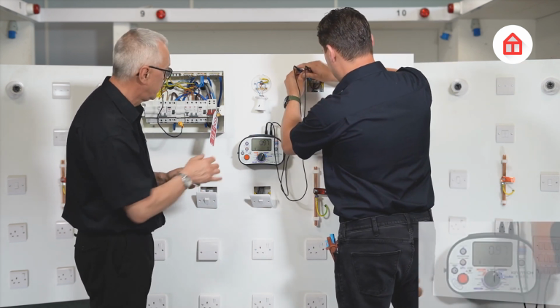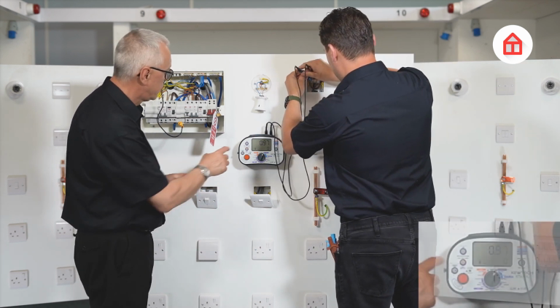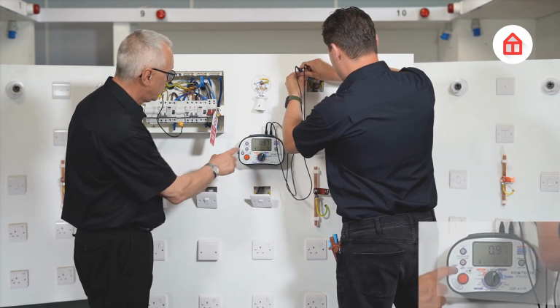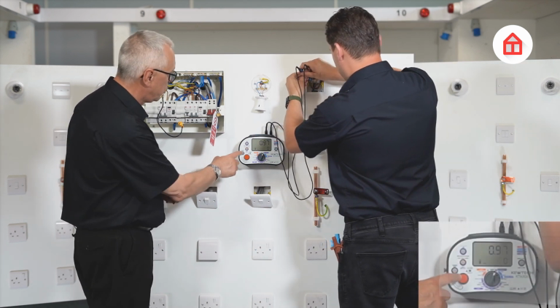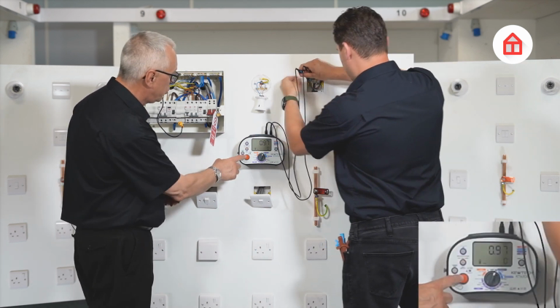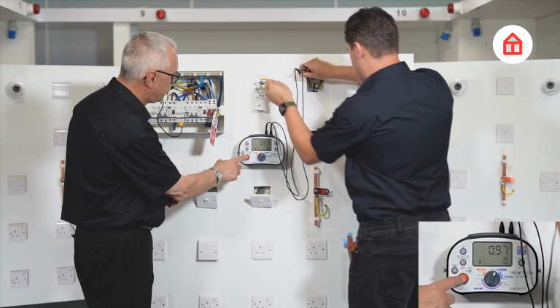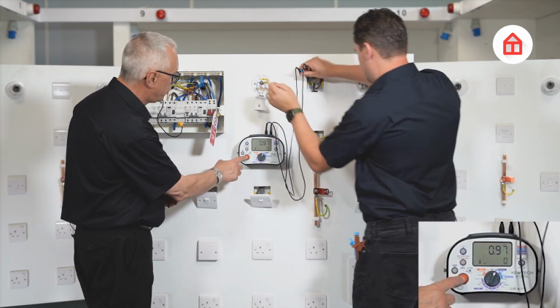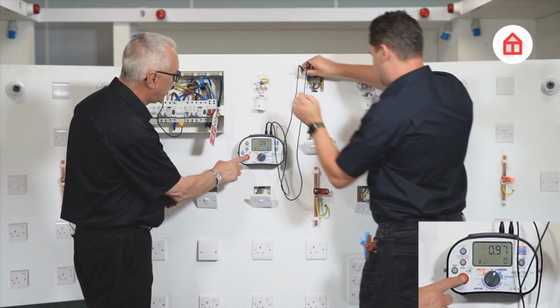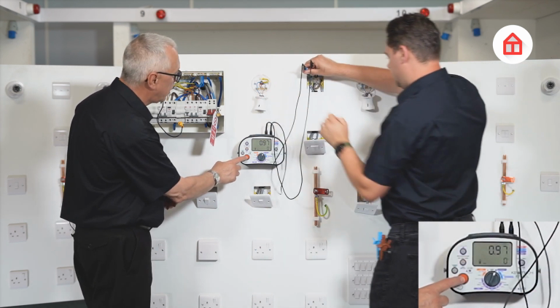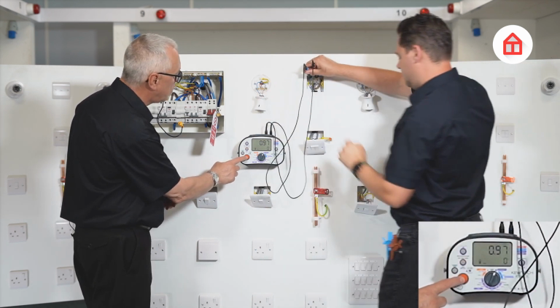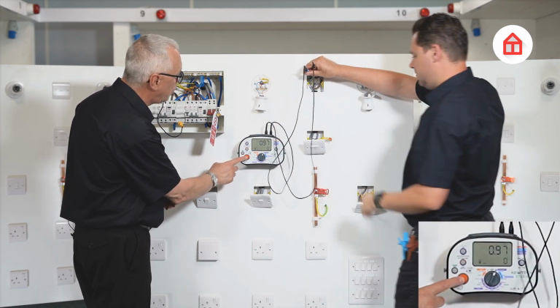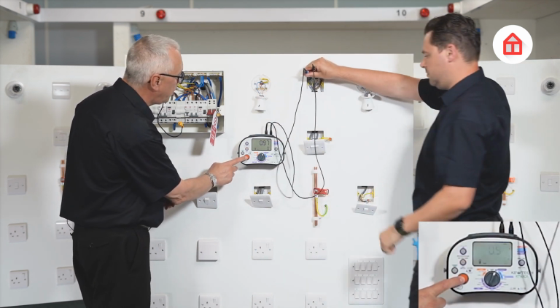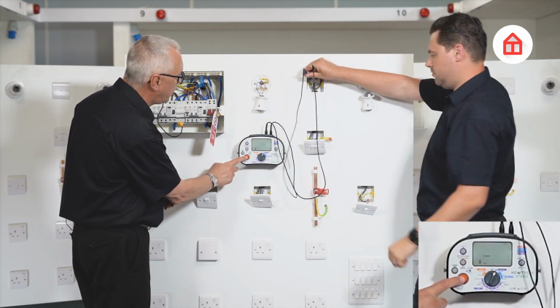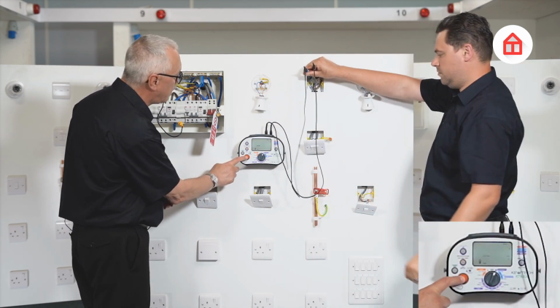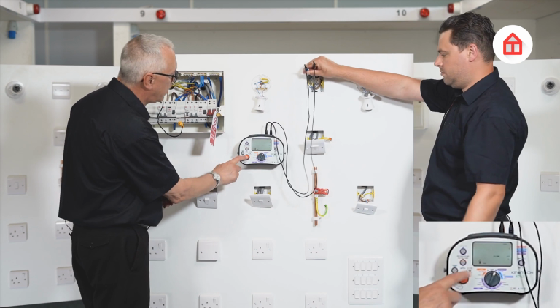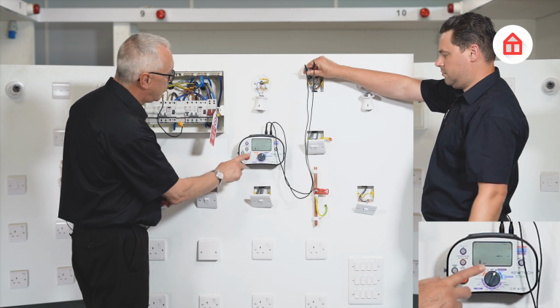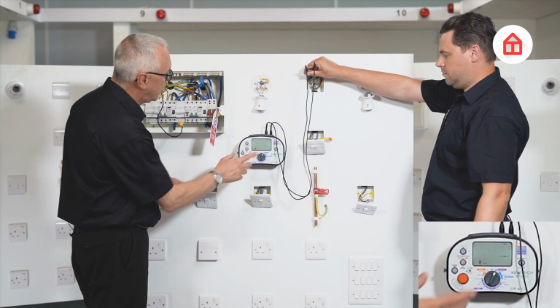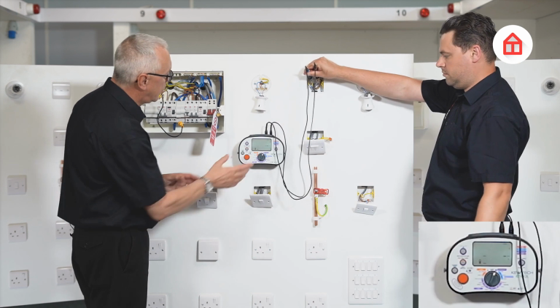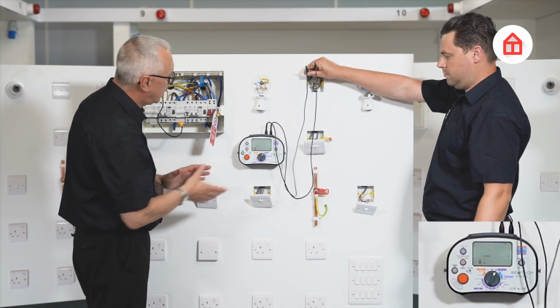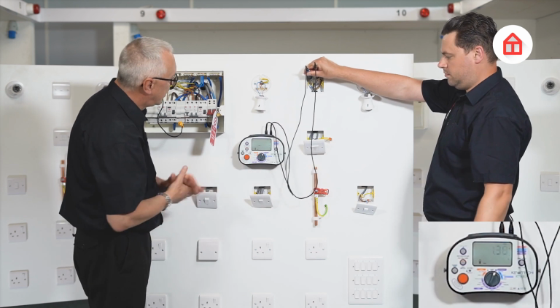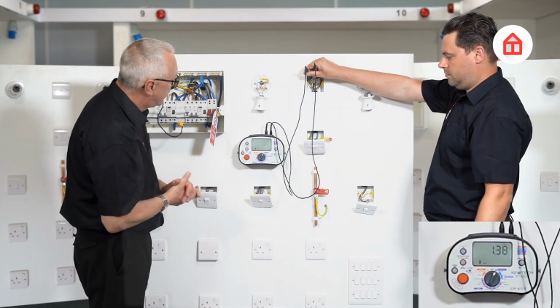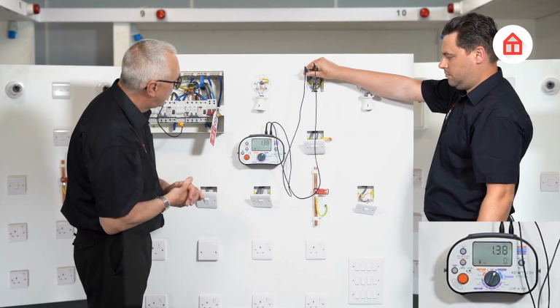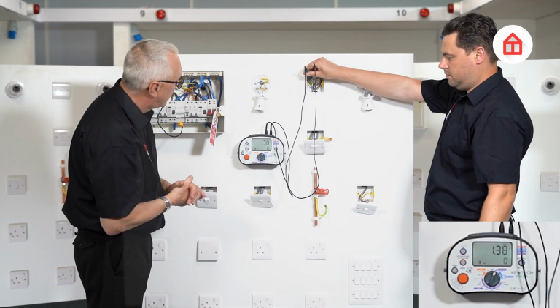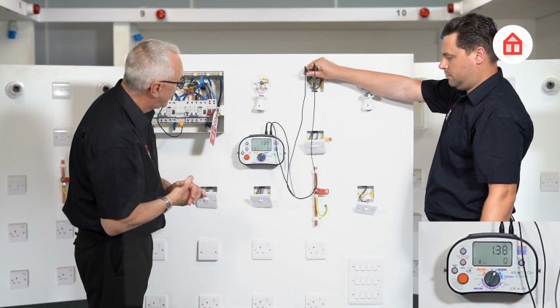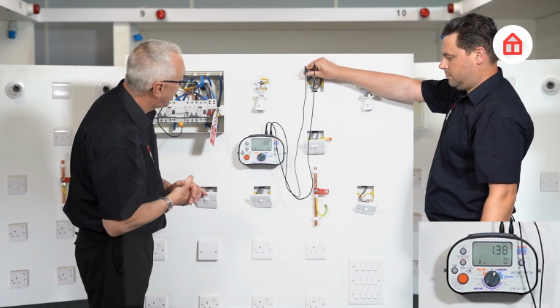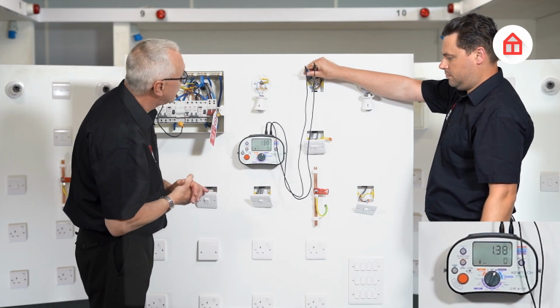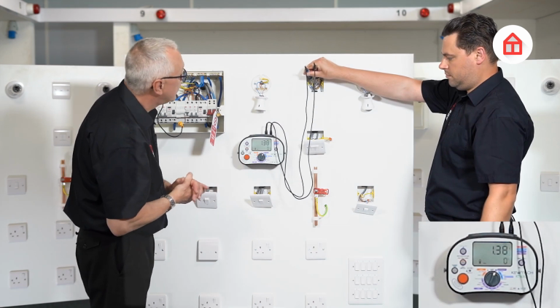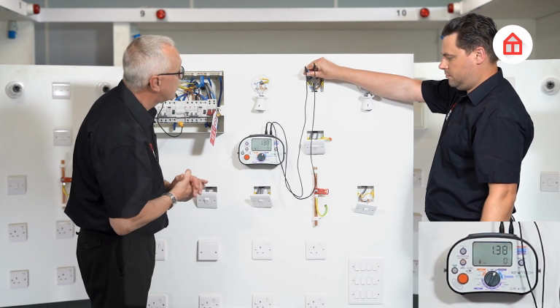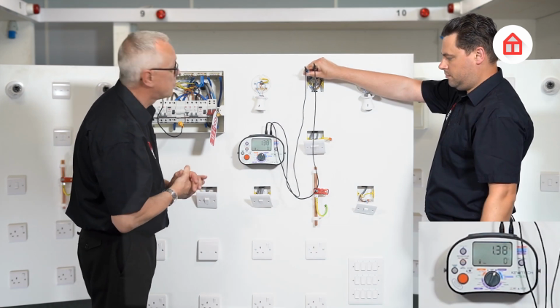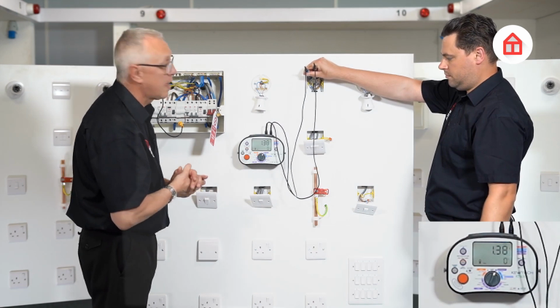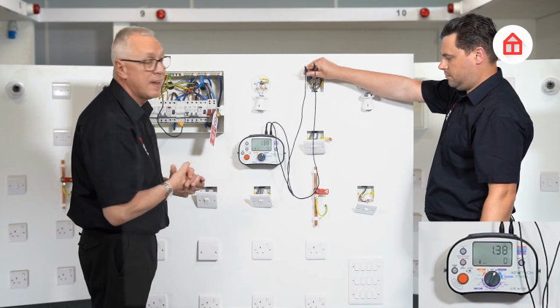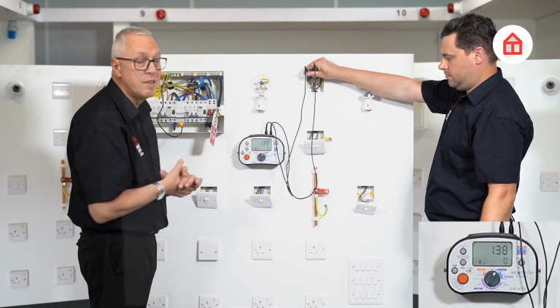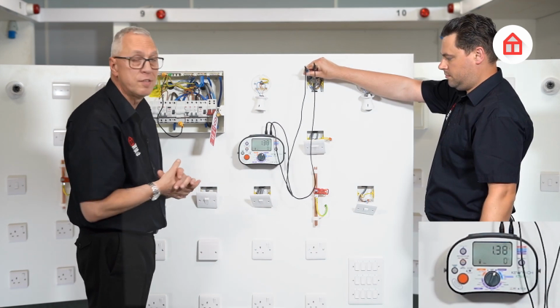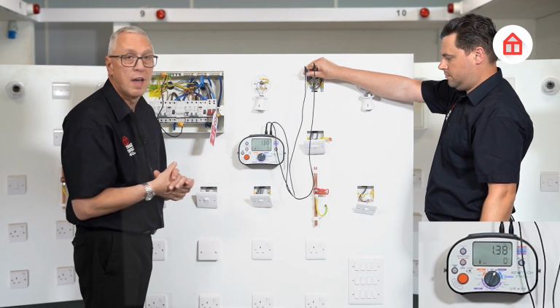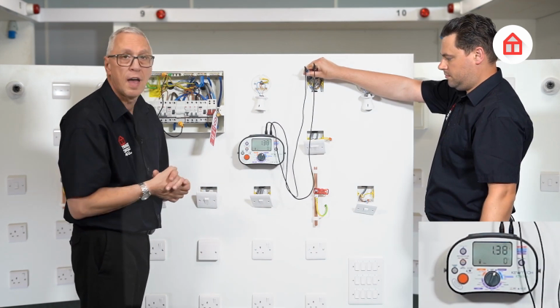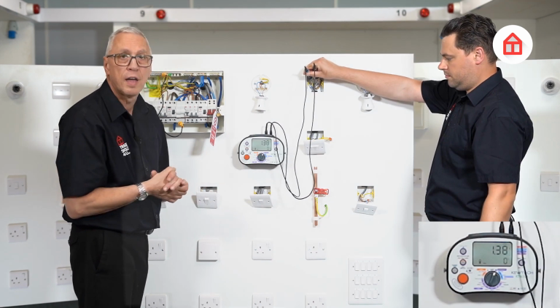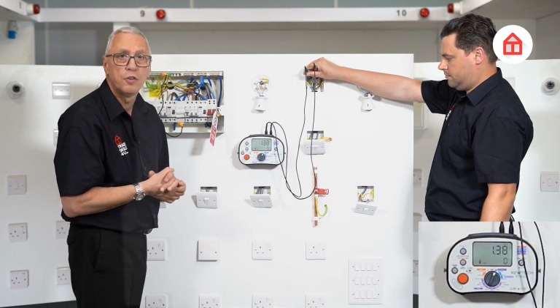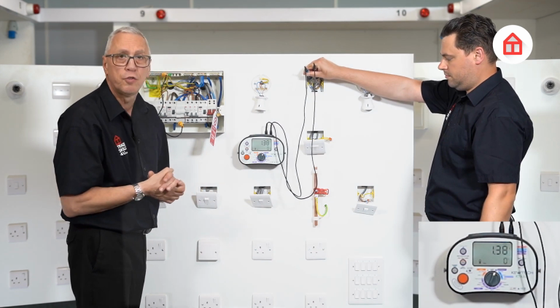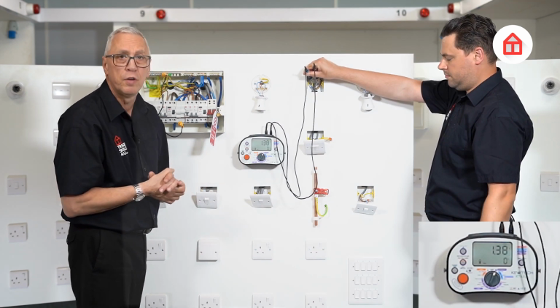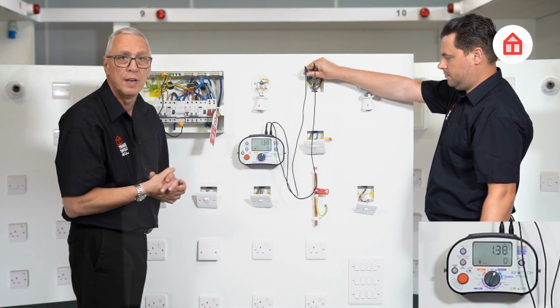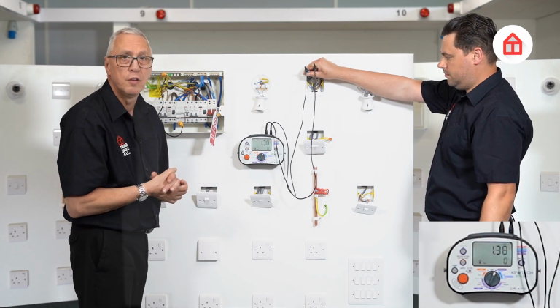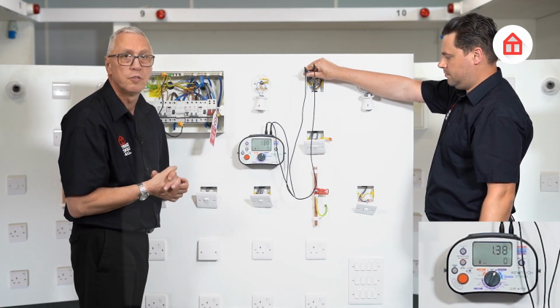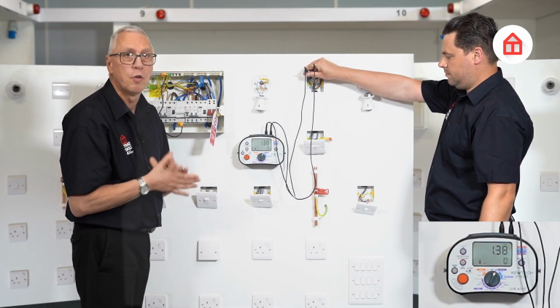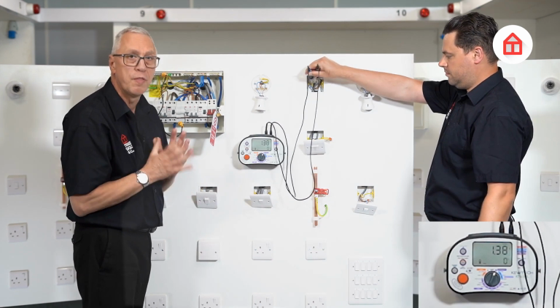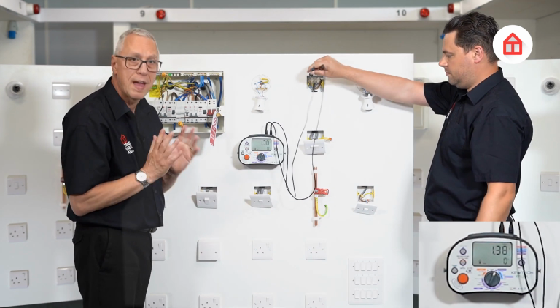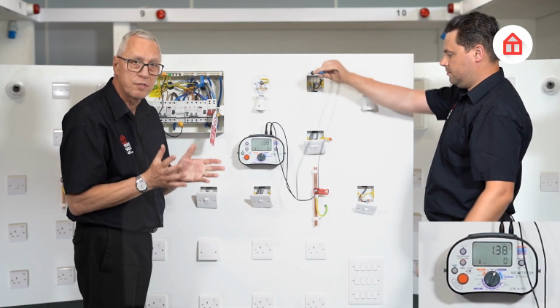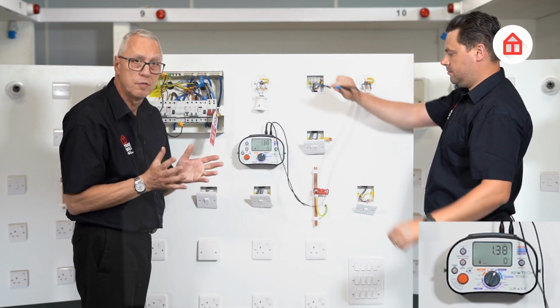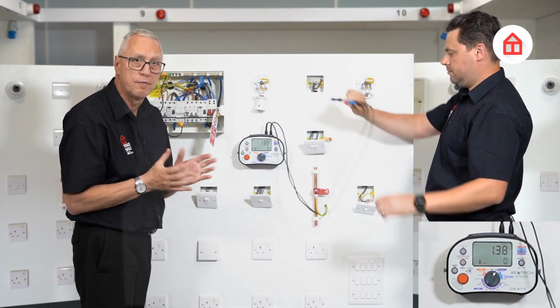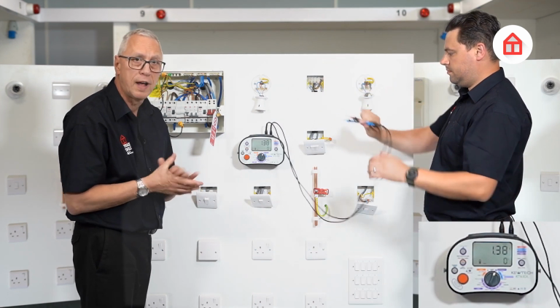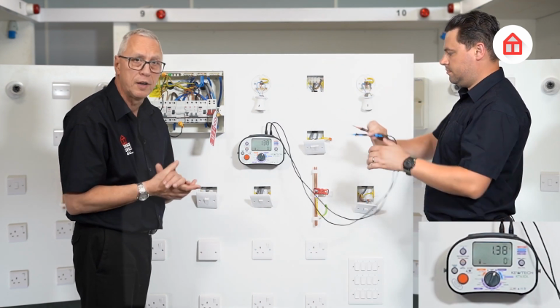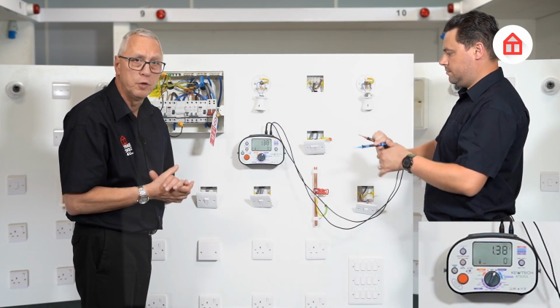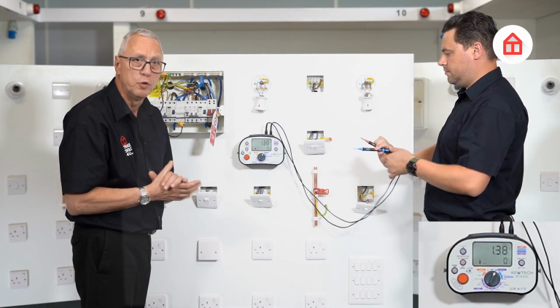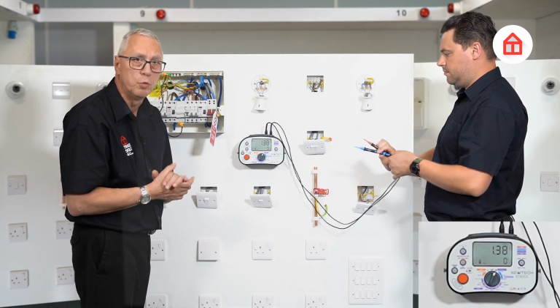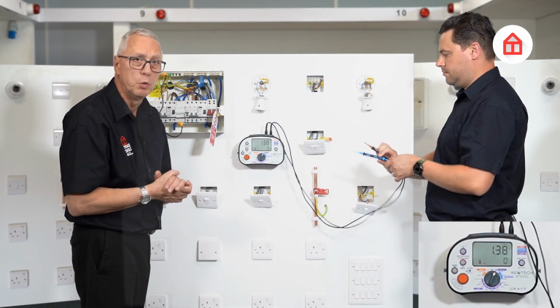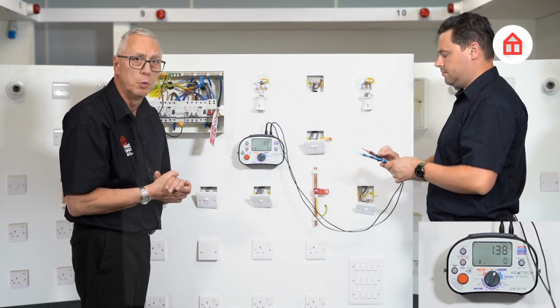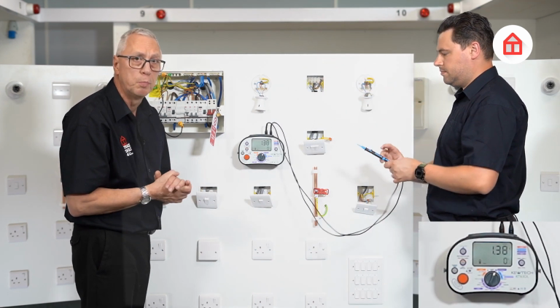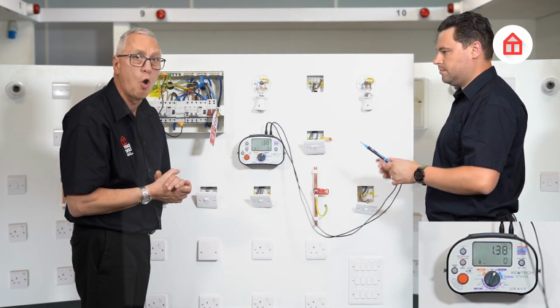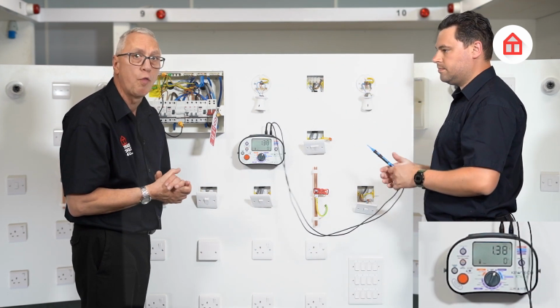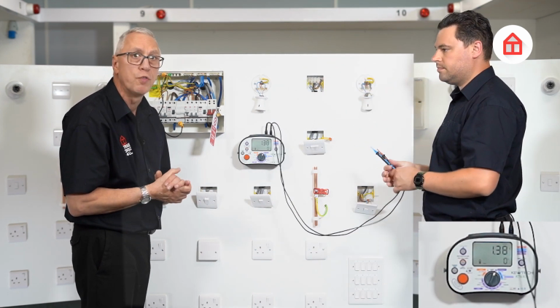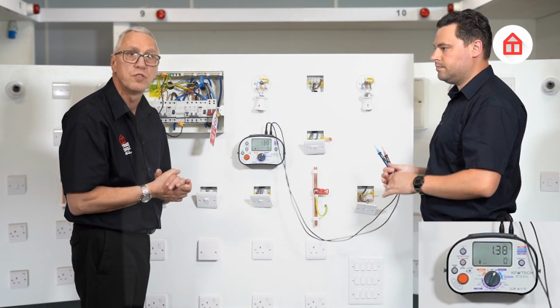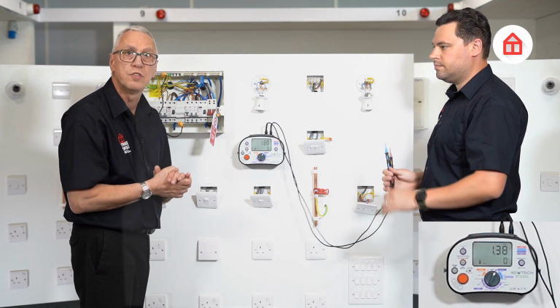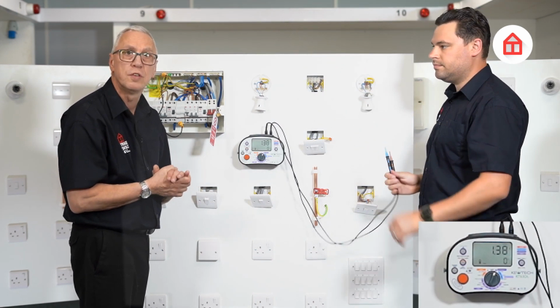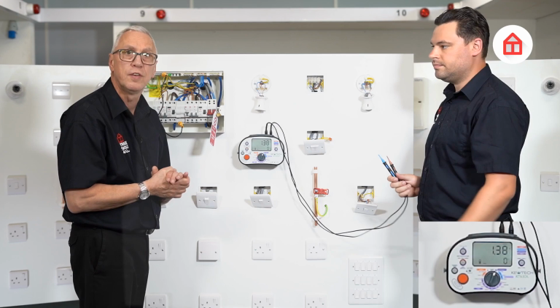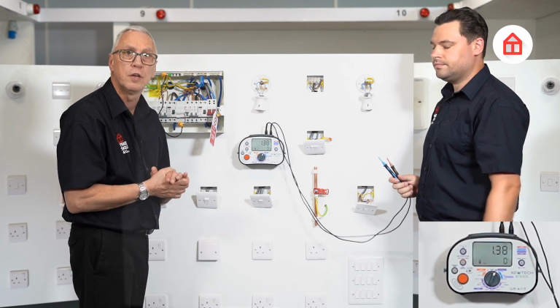We'll just try that one and yes, that is the highest reading, so that's the value that we will put on the certificate.